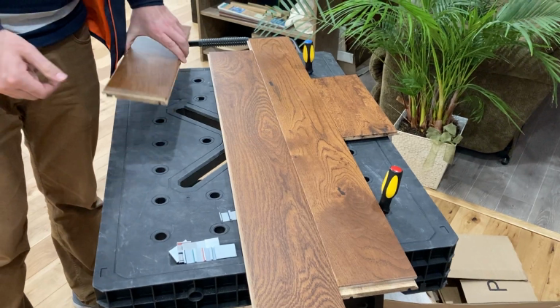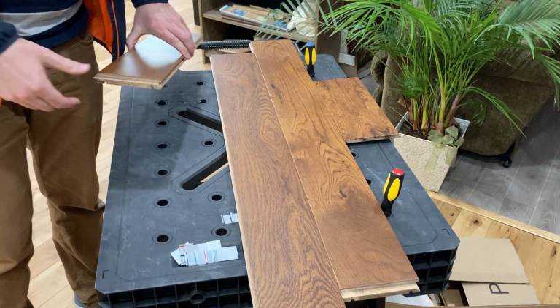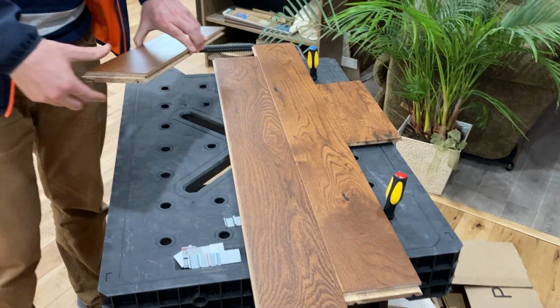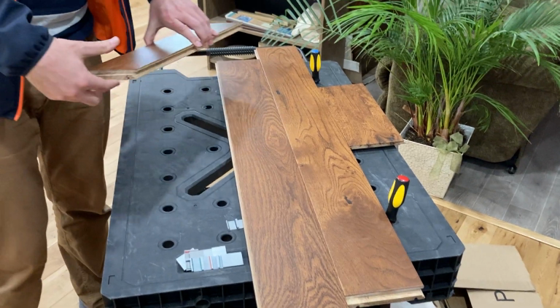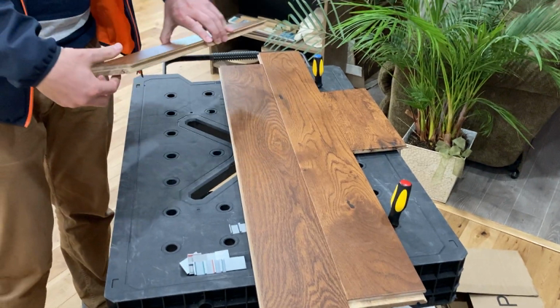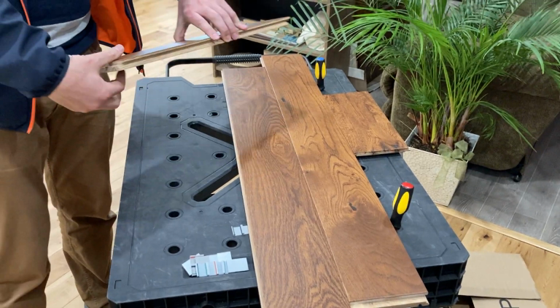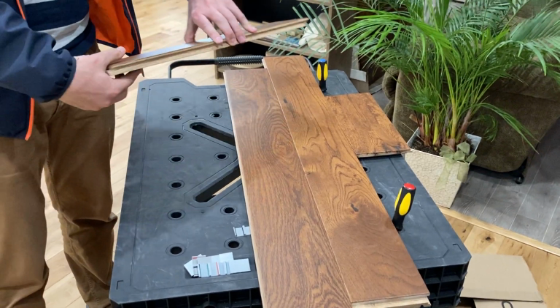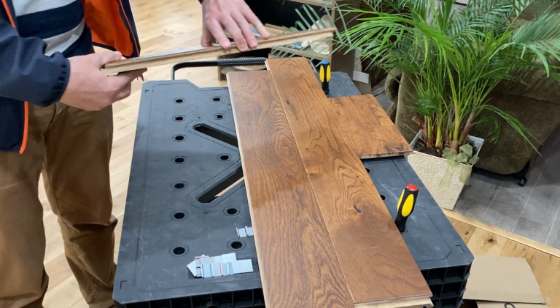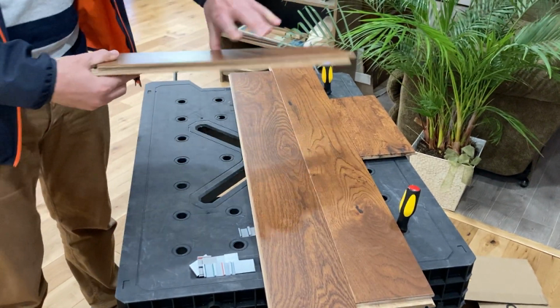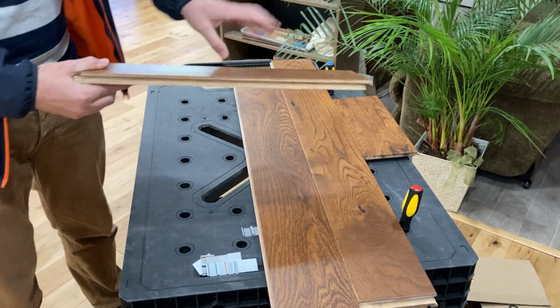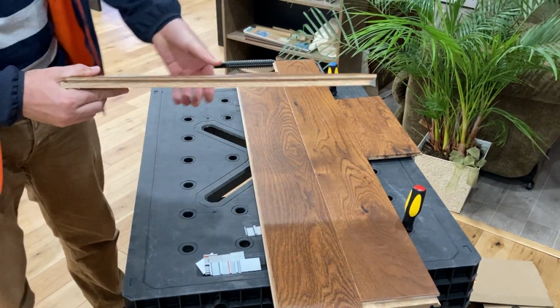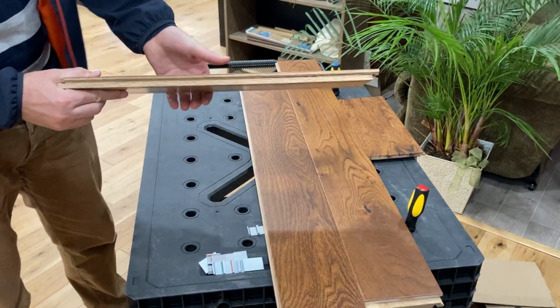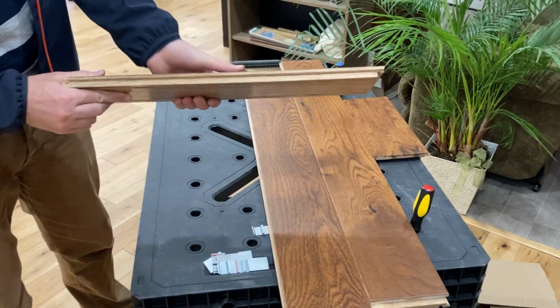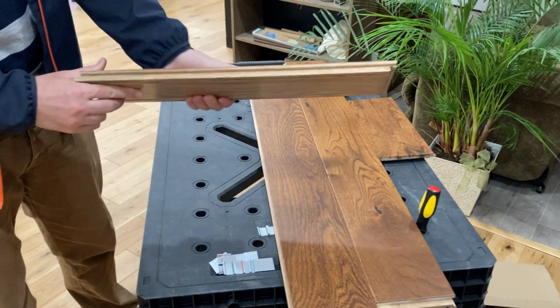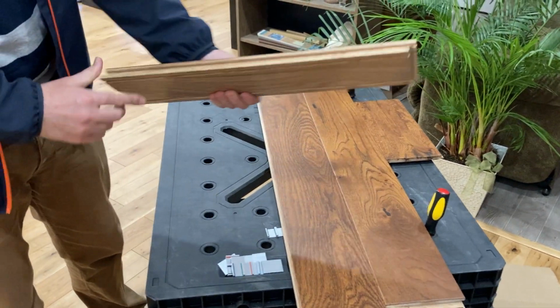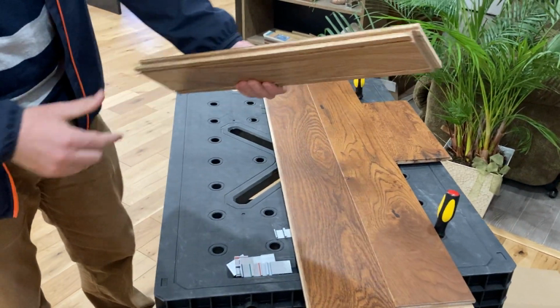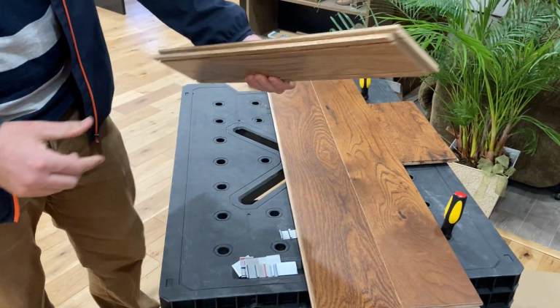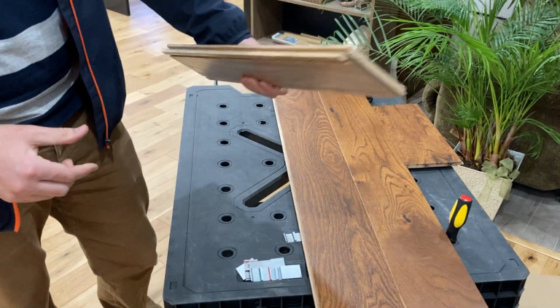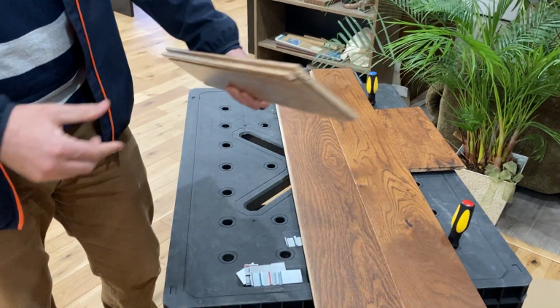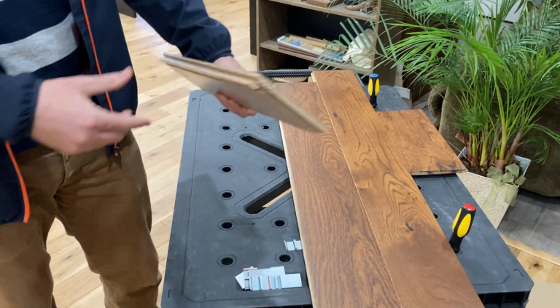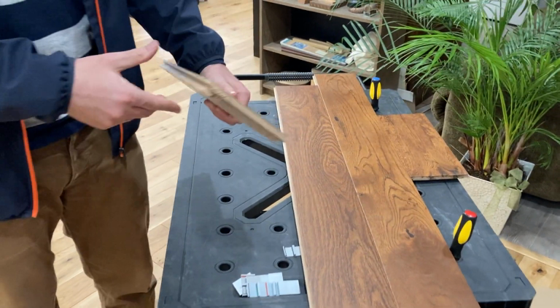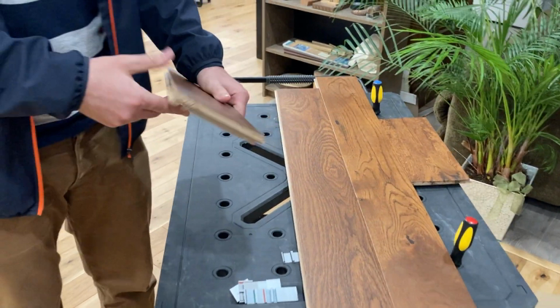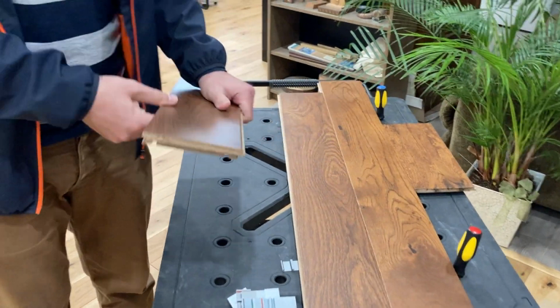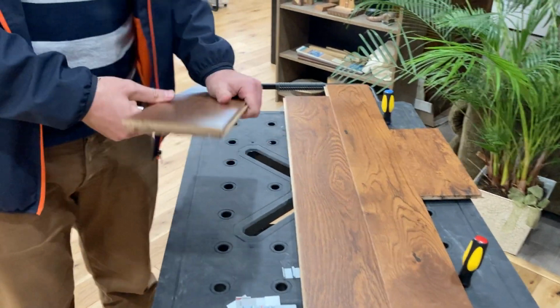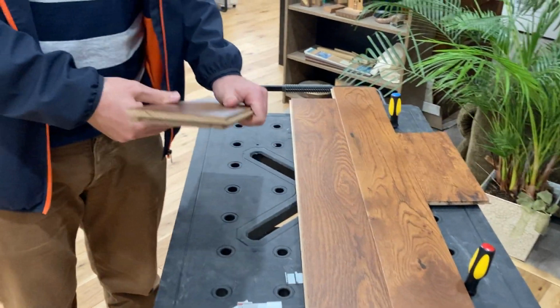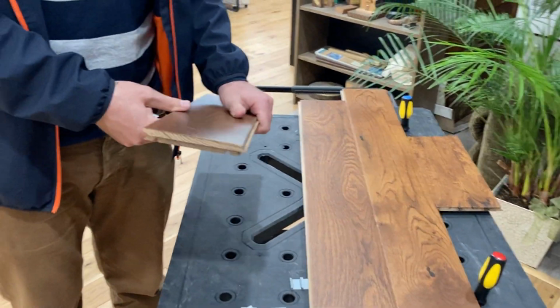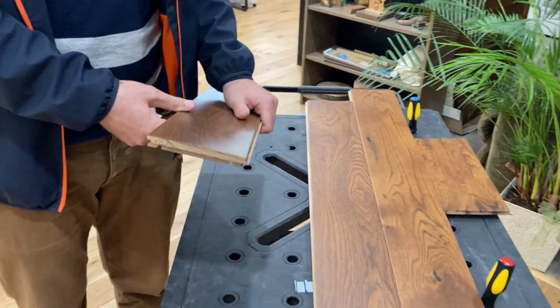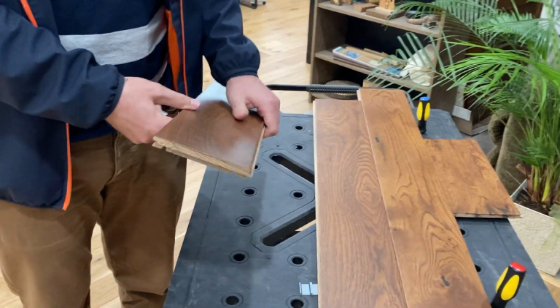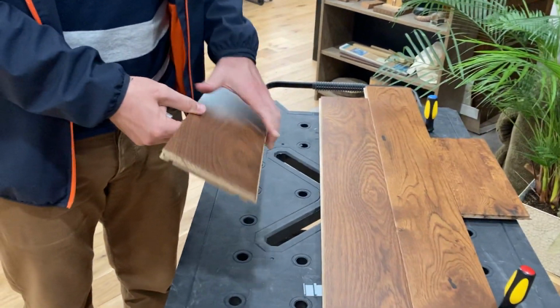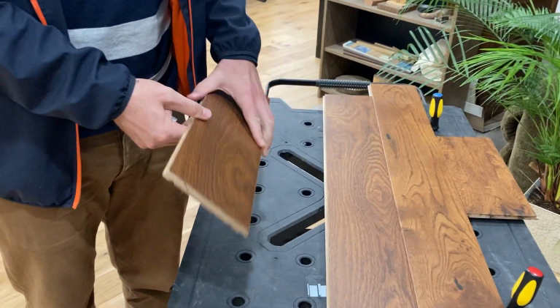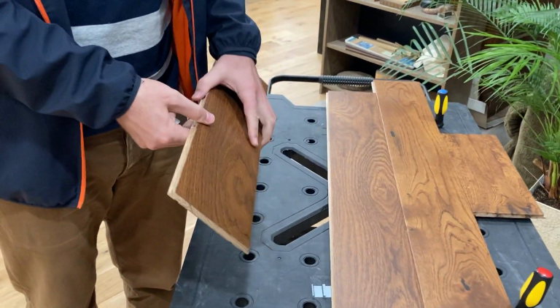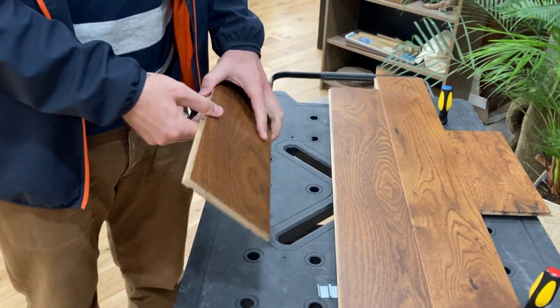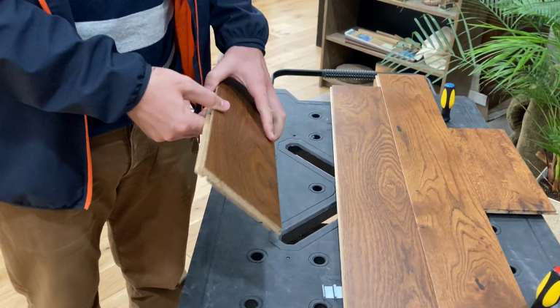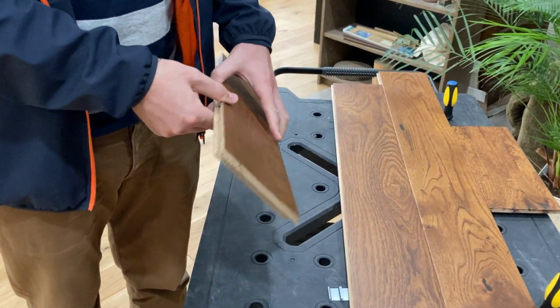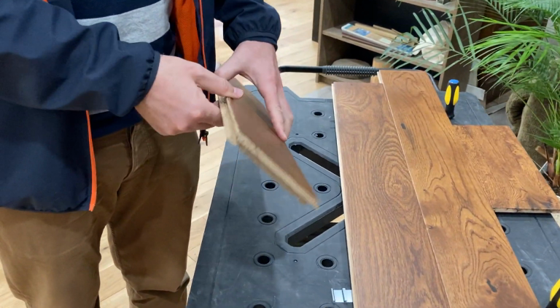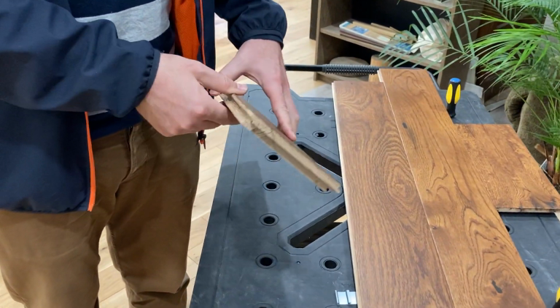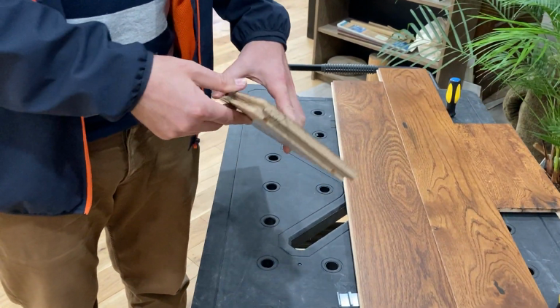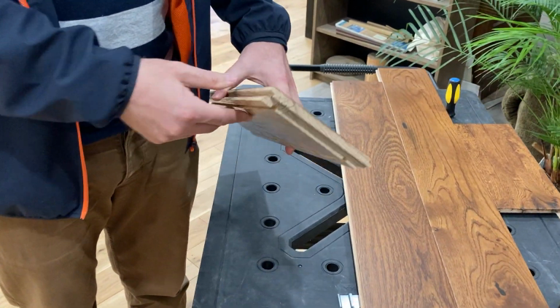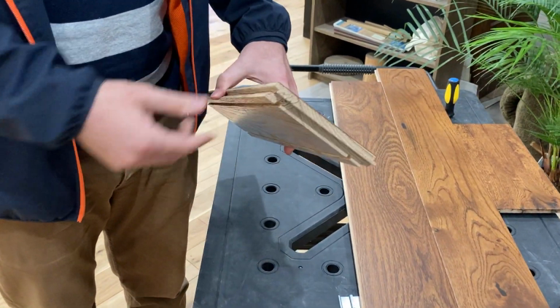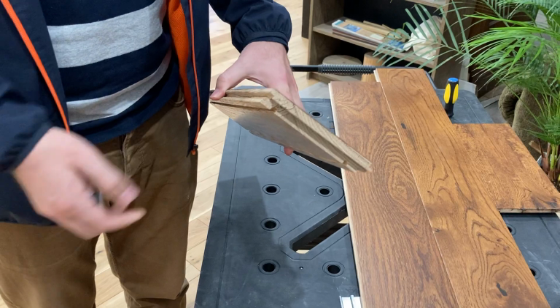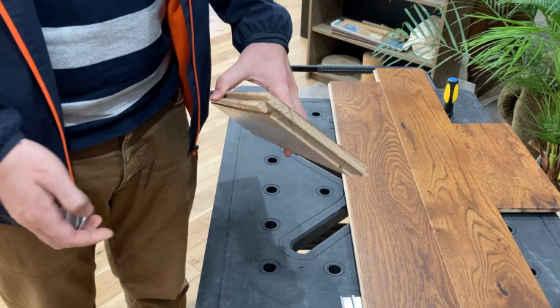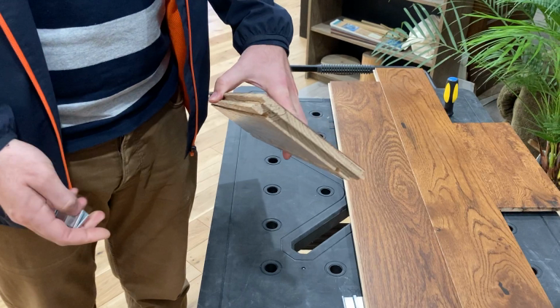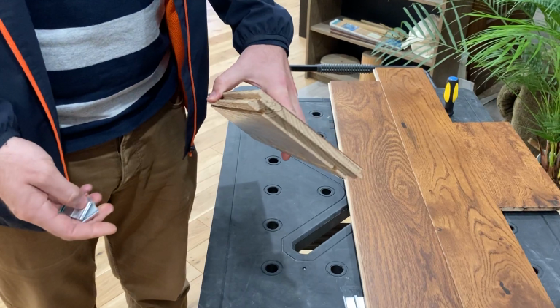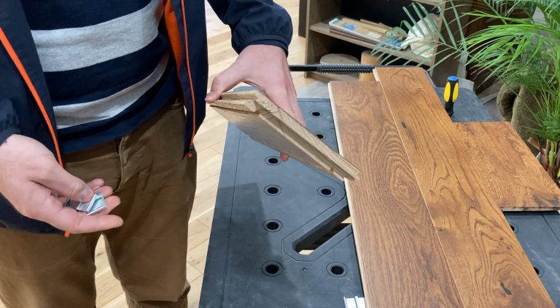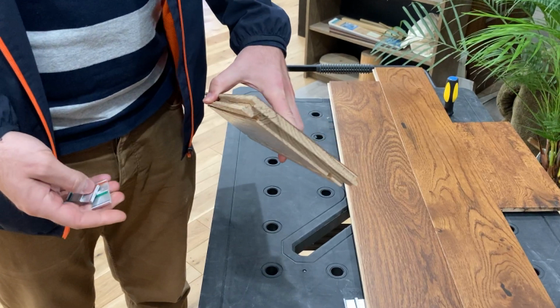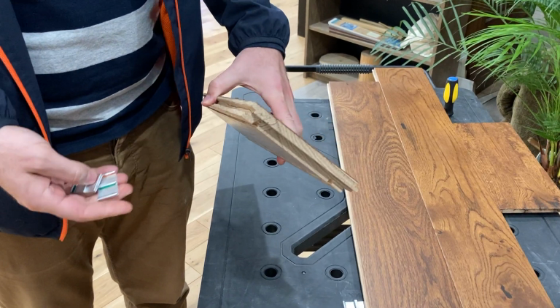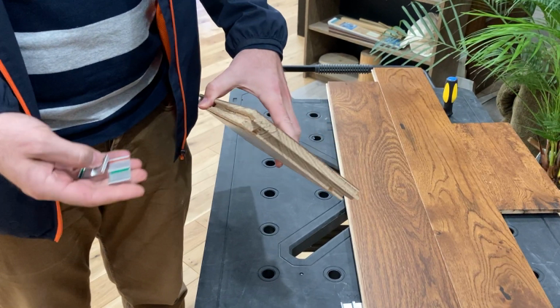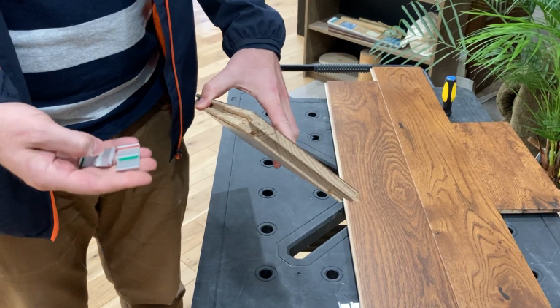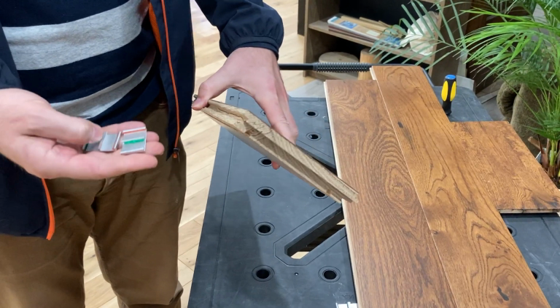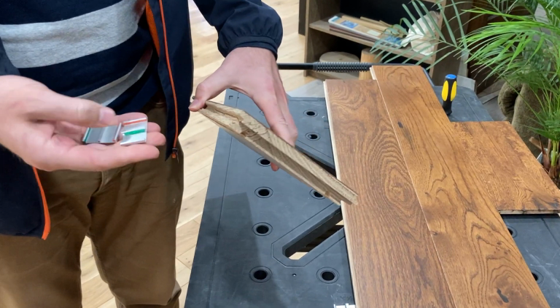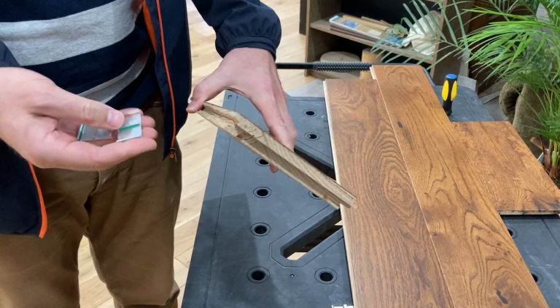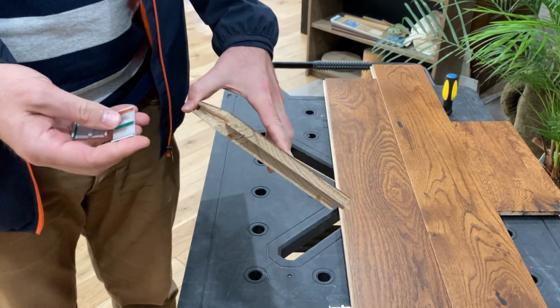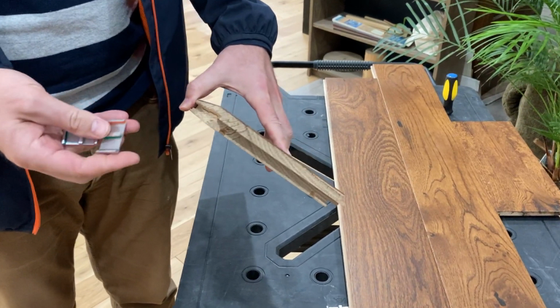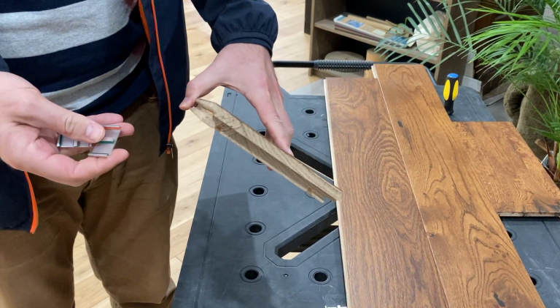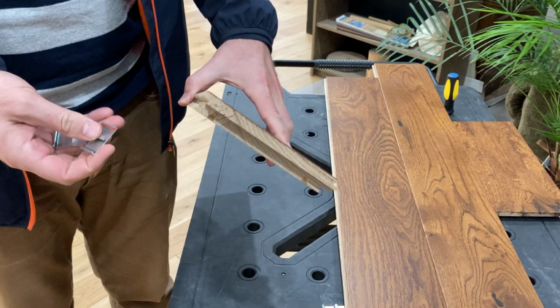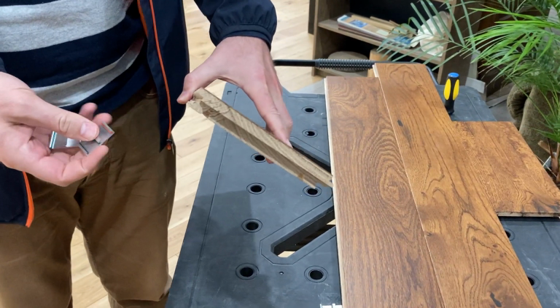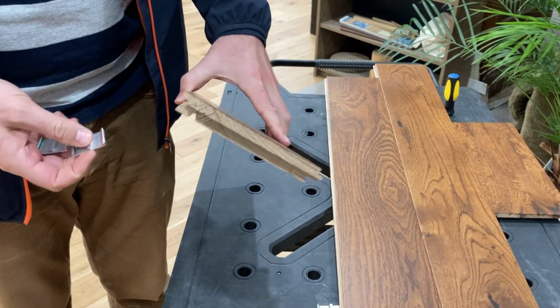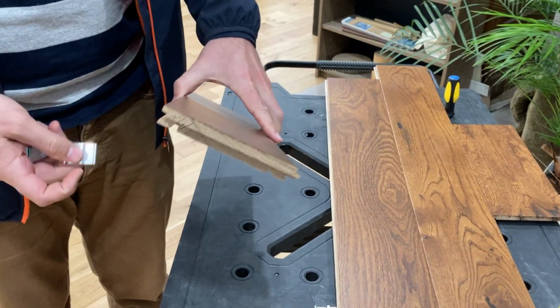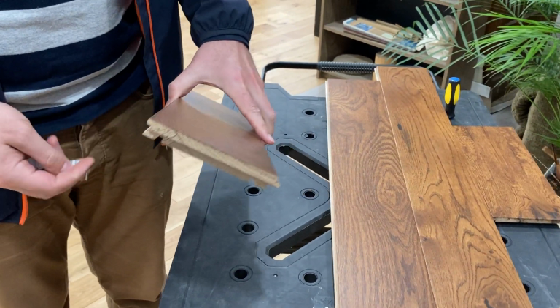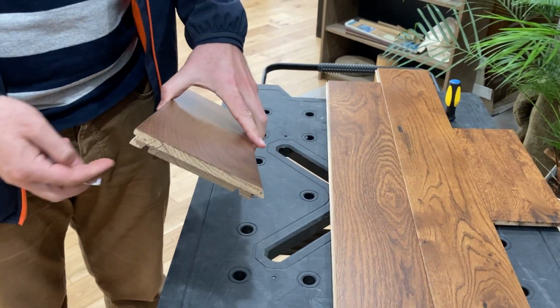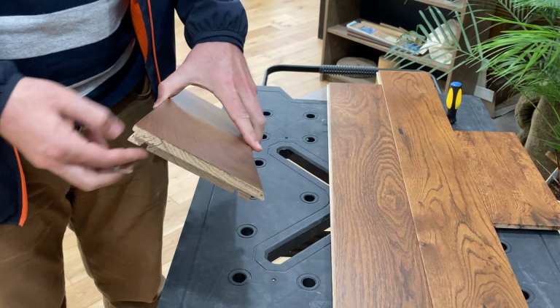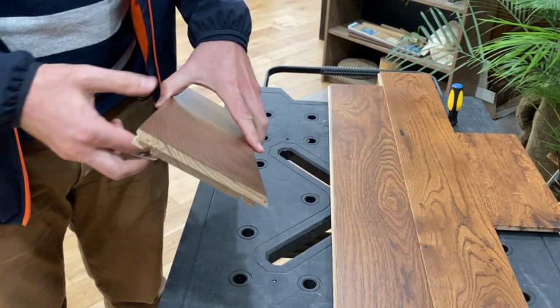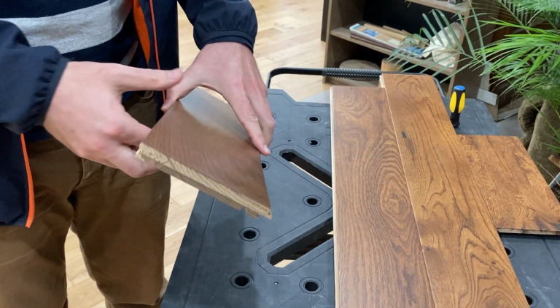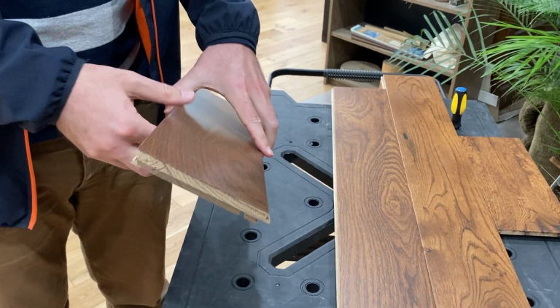Okay everybody, today we're going to look at how to install easy clip flooring backwards to how it's conventionally explained in the installation manual.